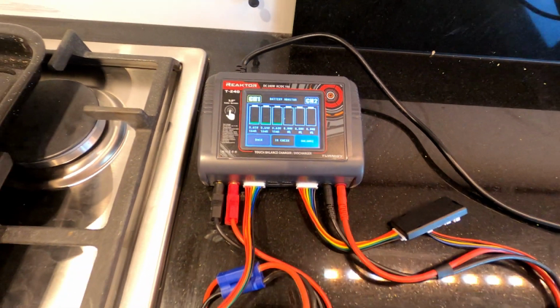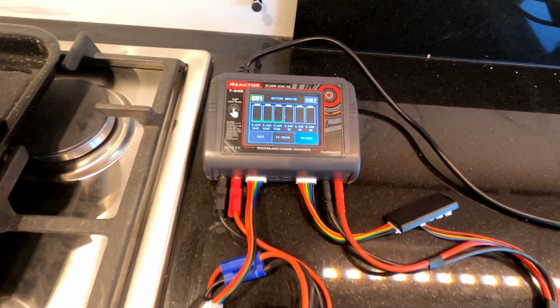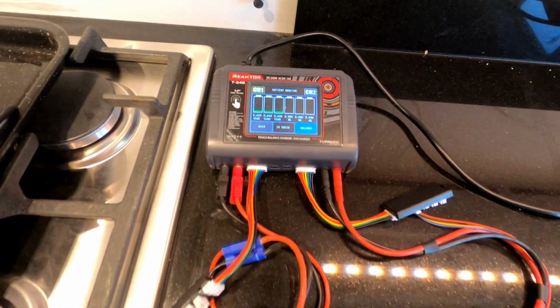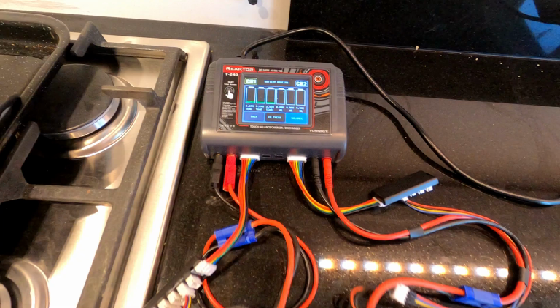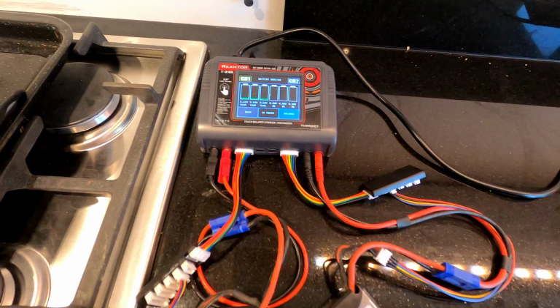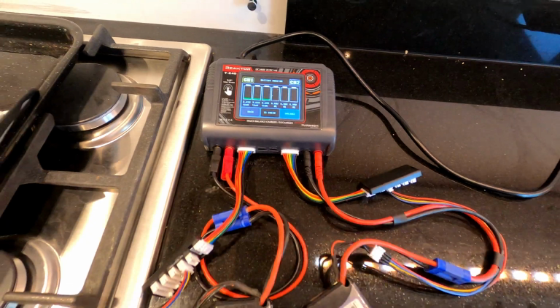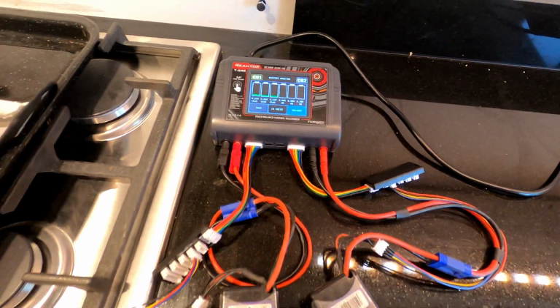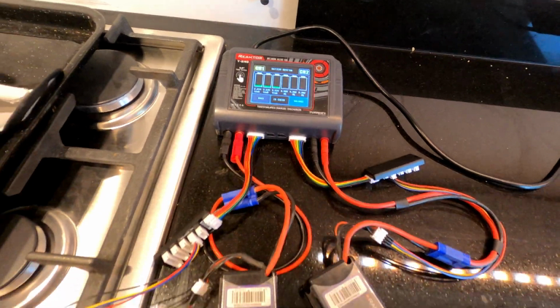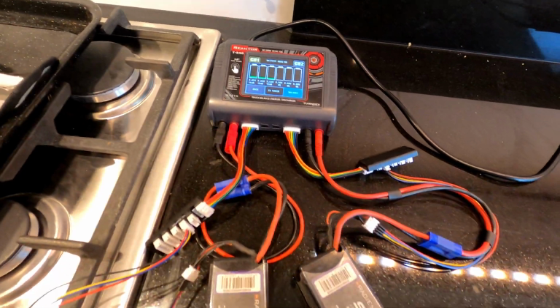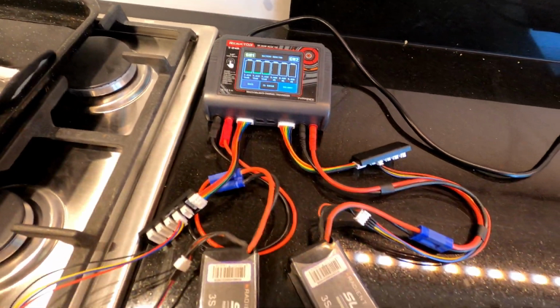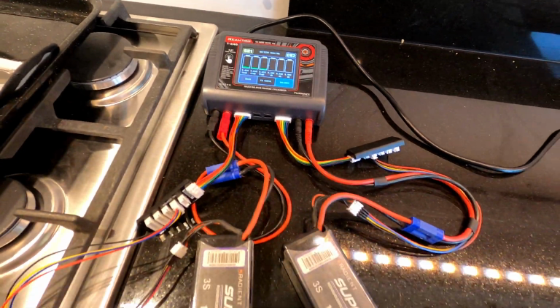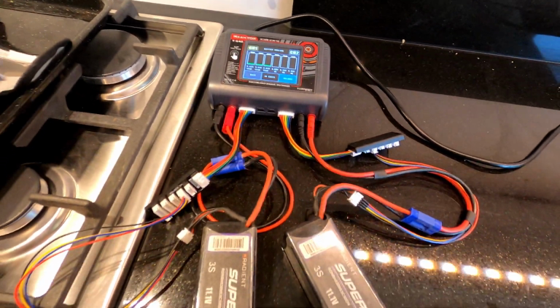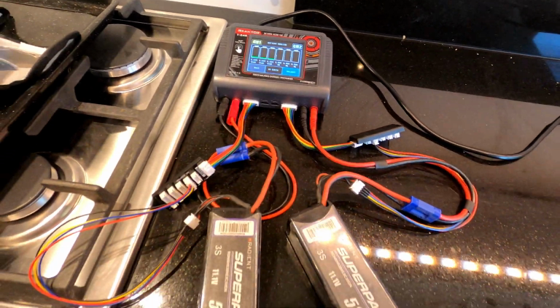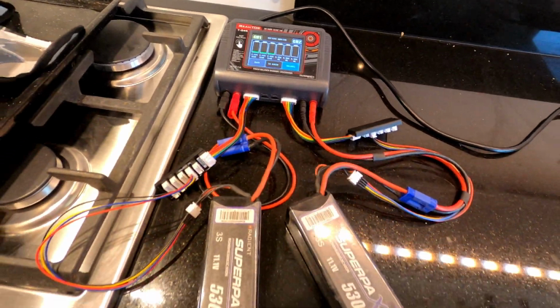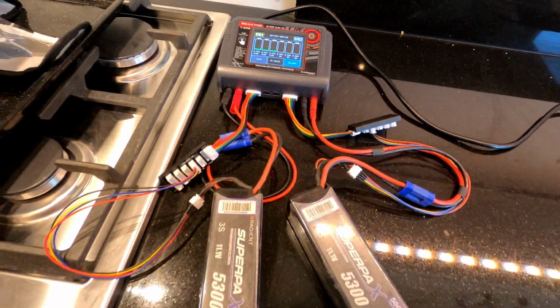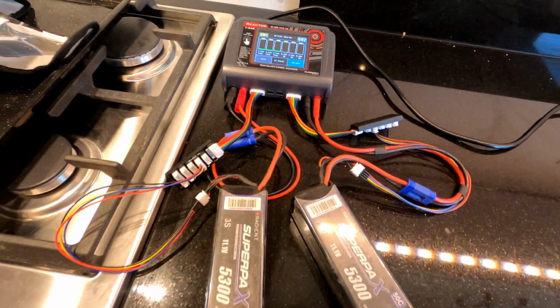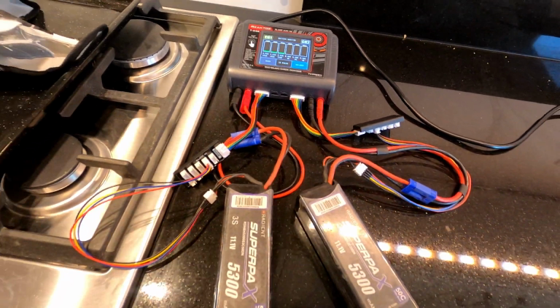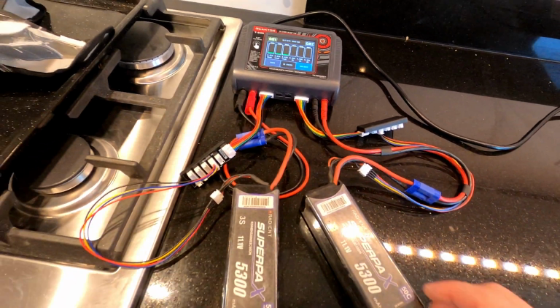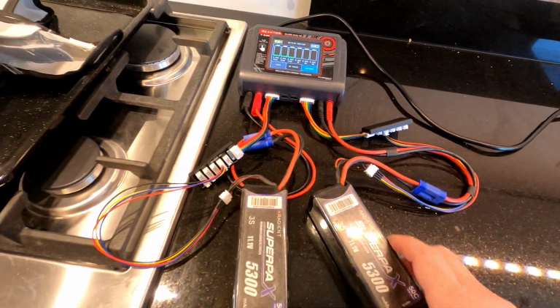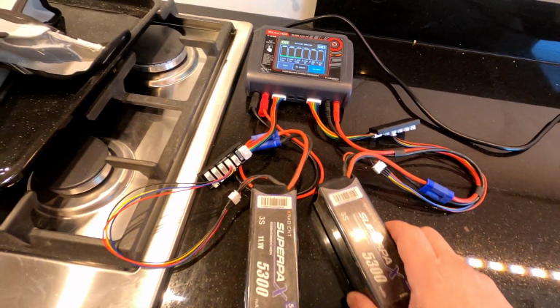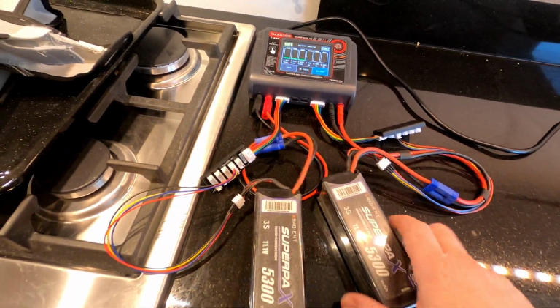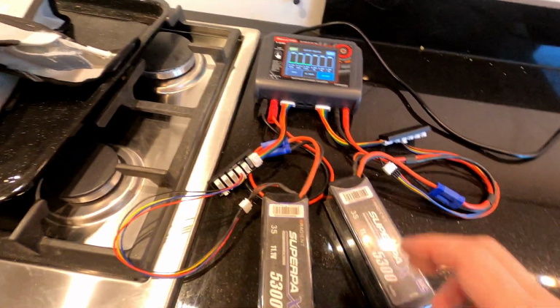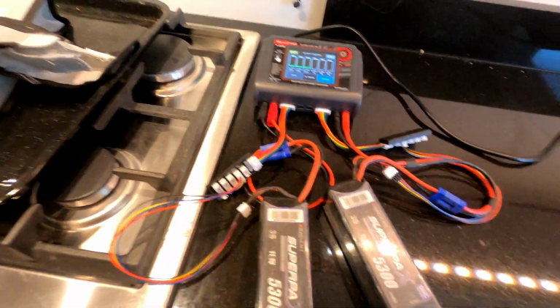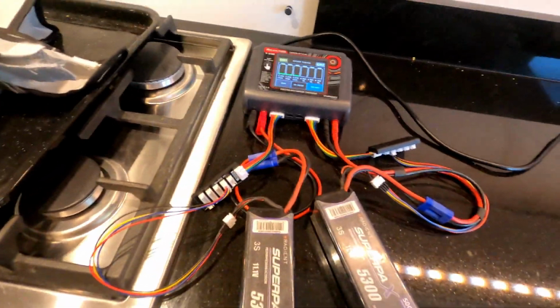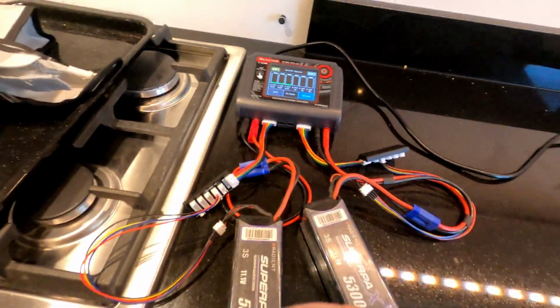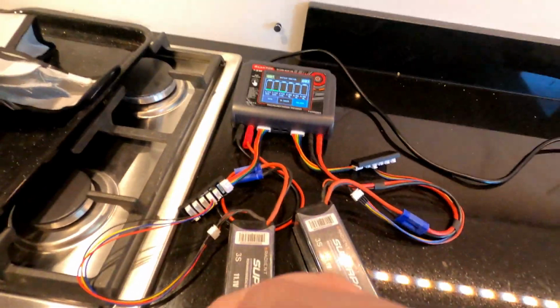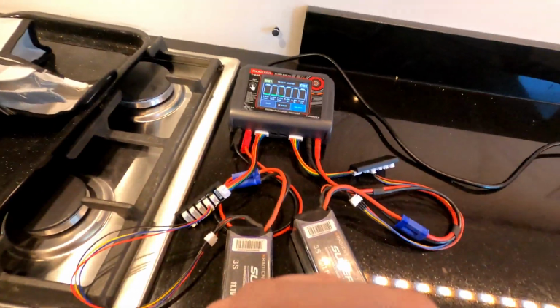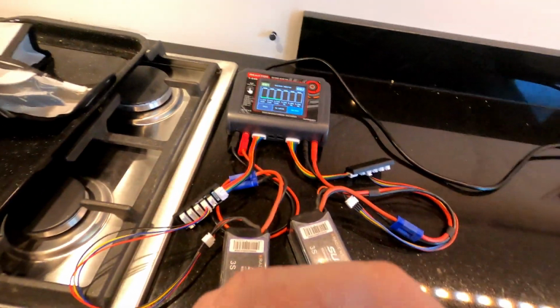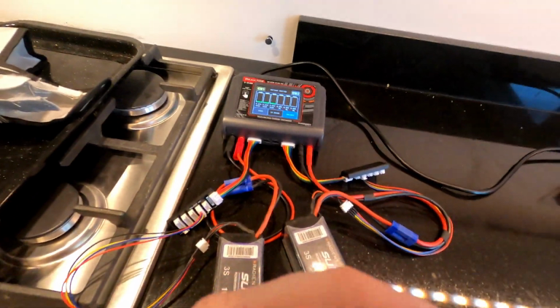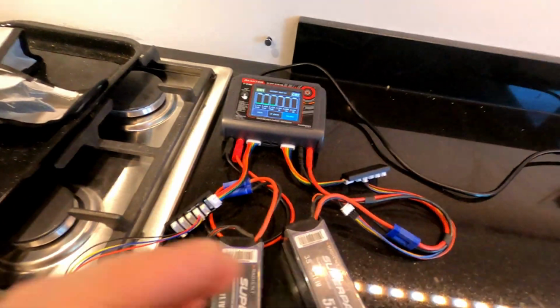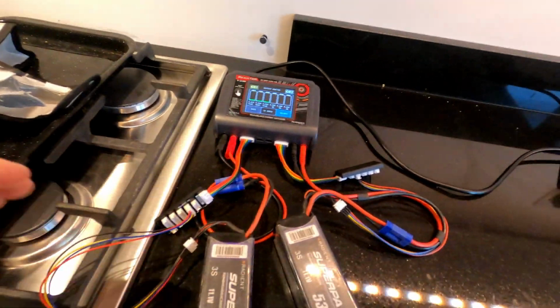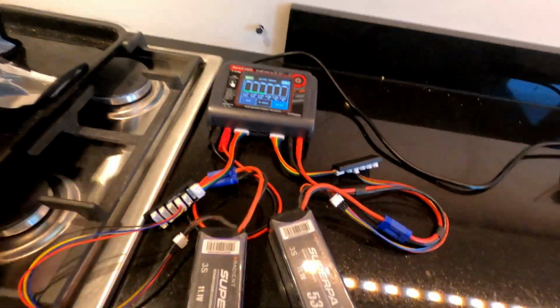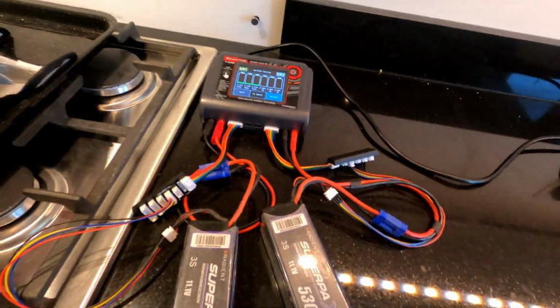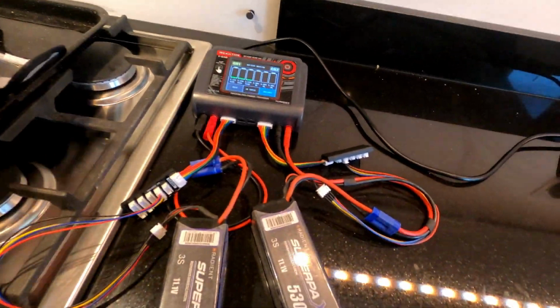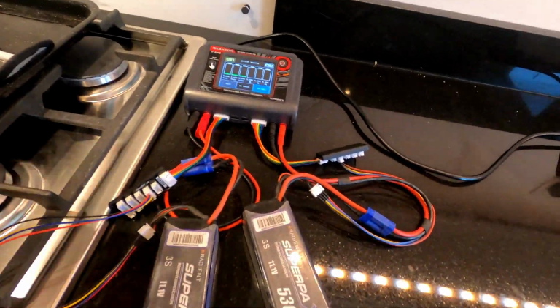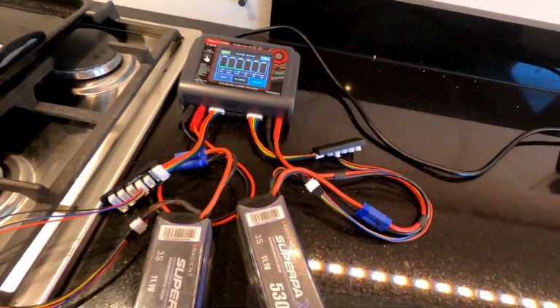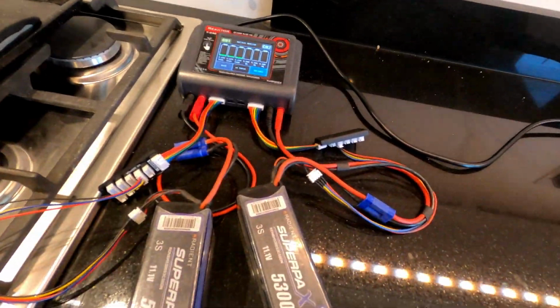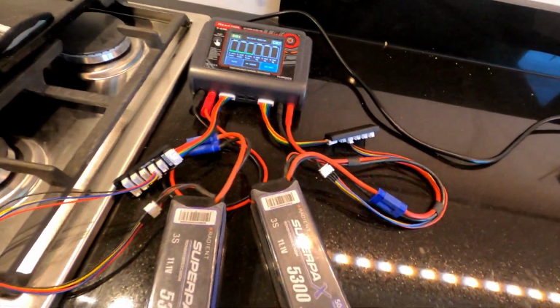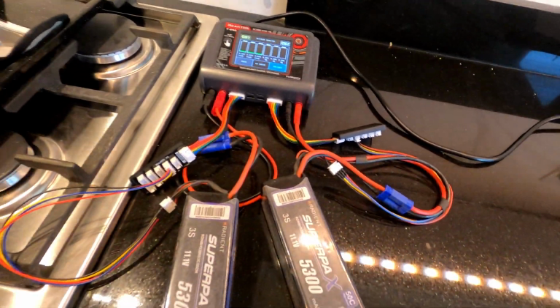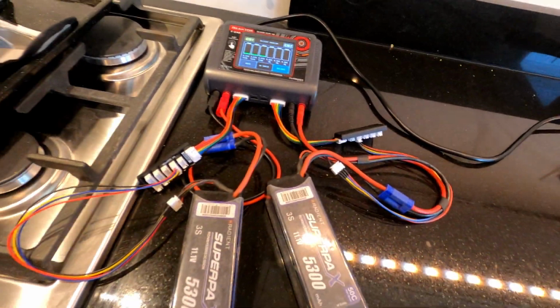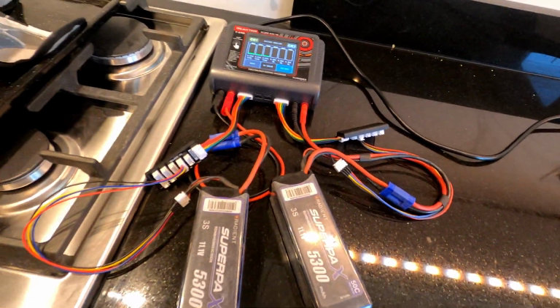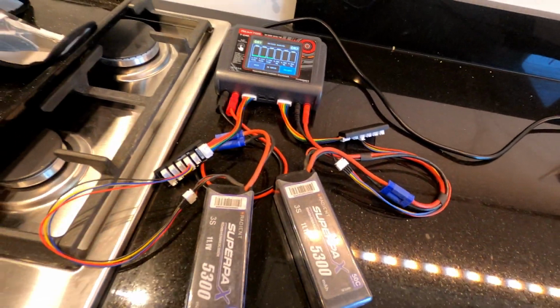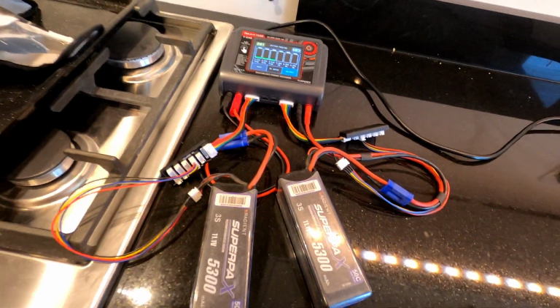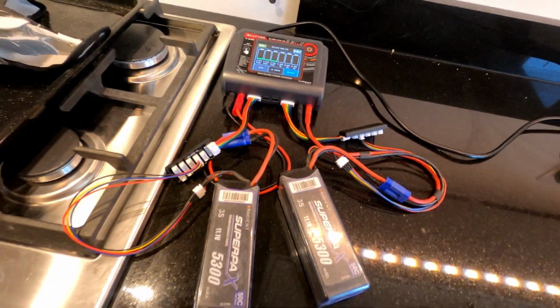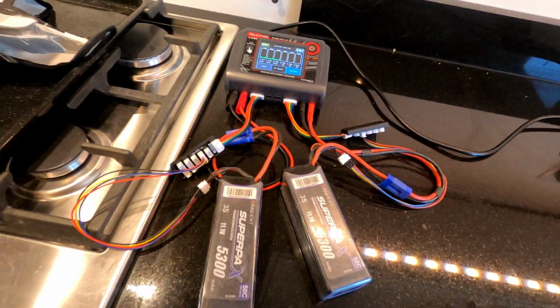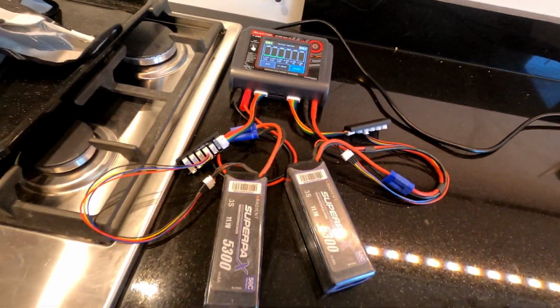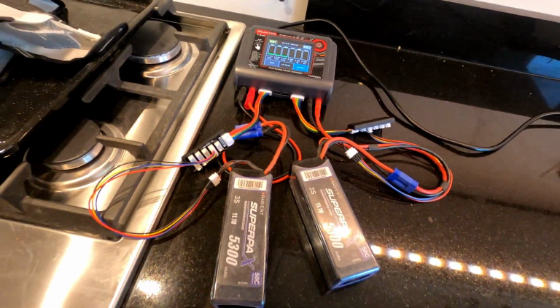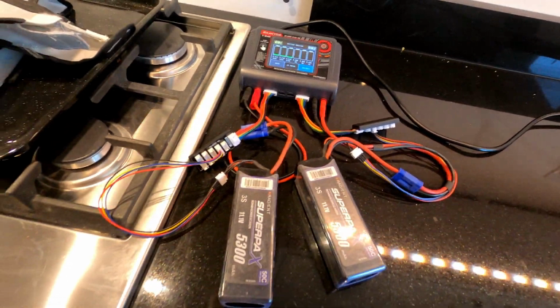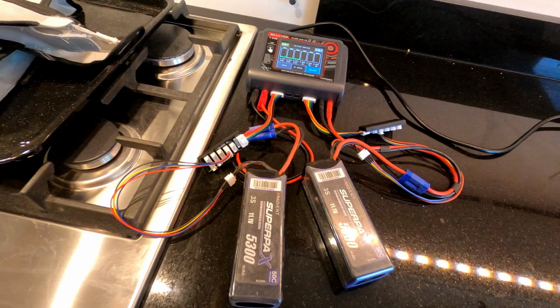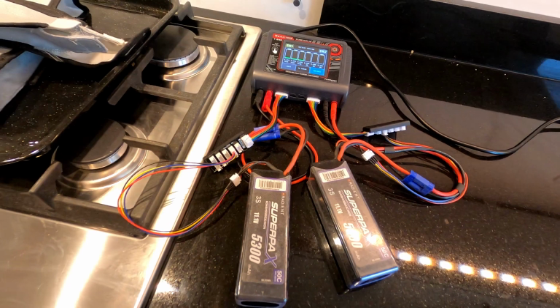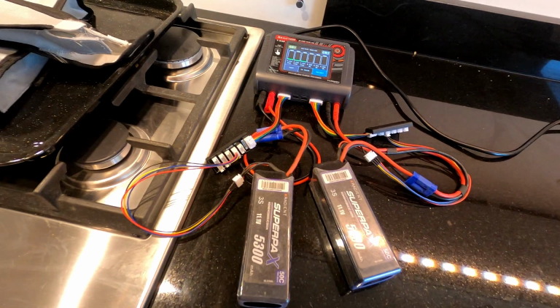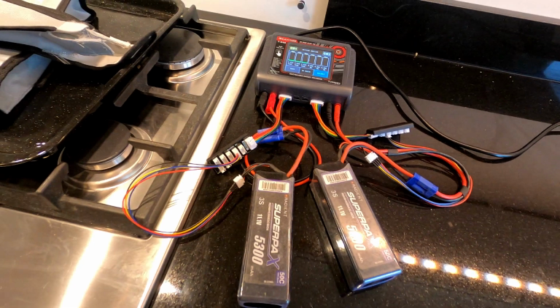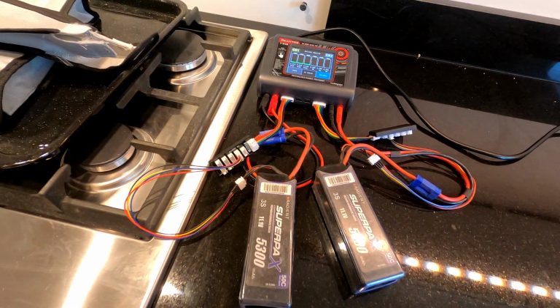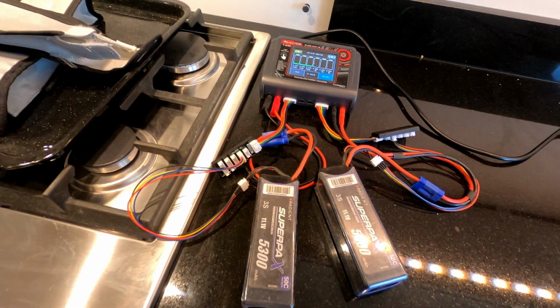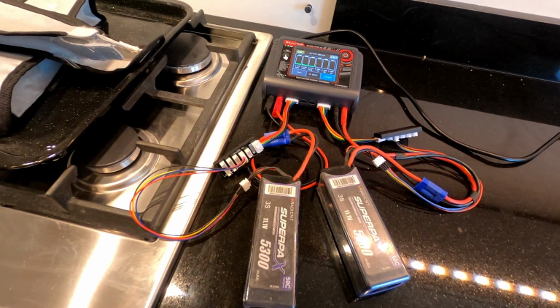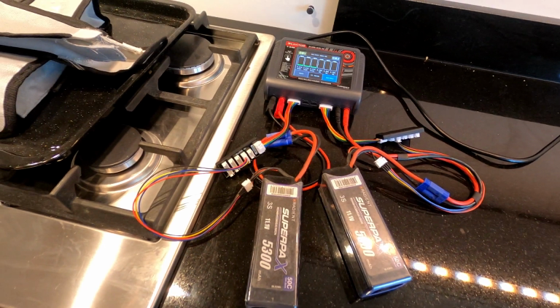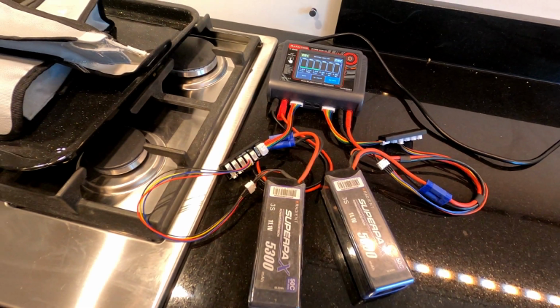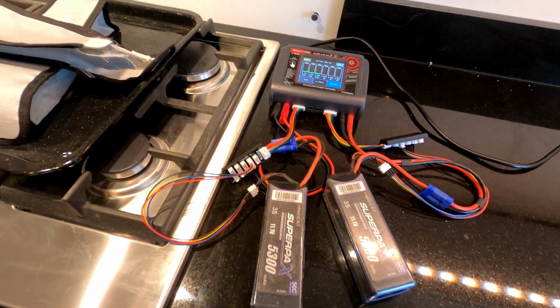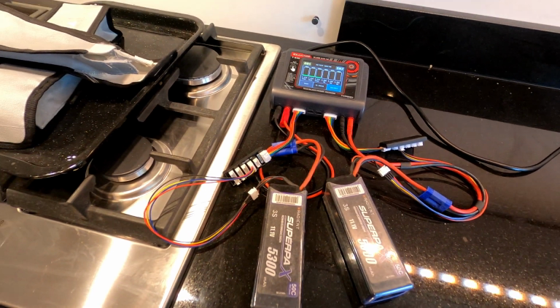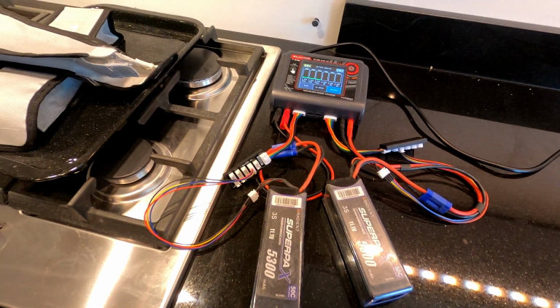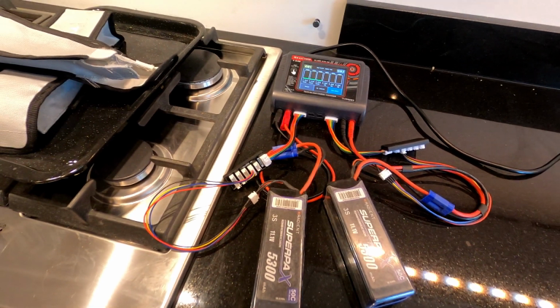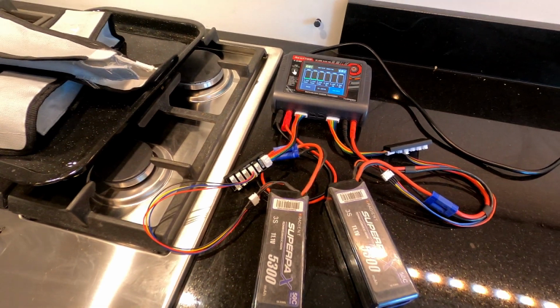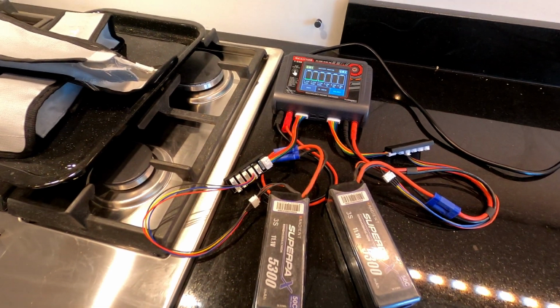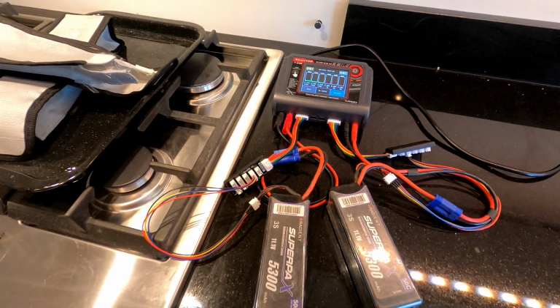I'm now going to put them in and charge them.